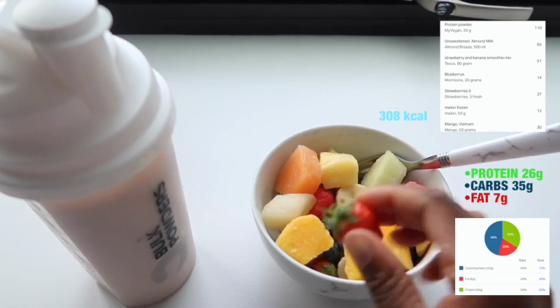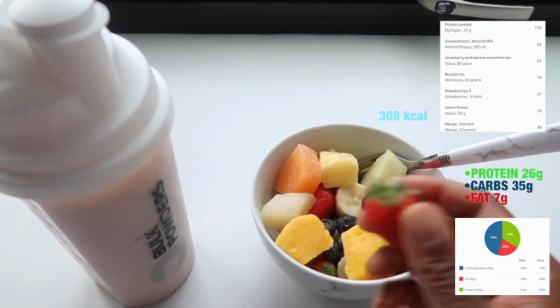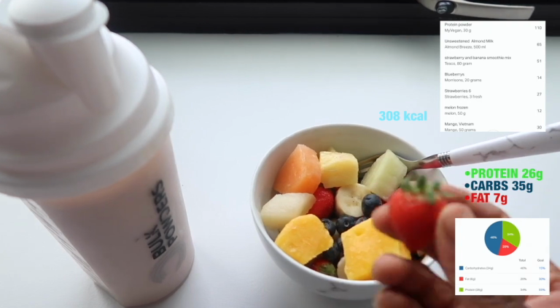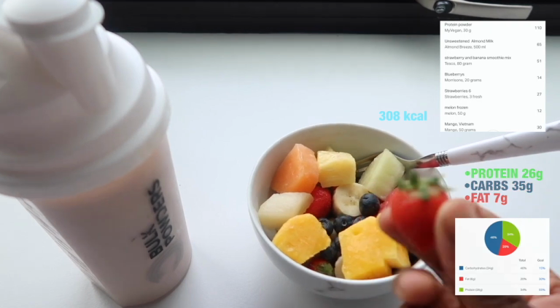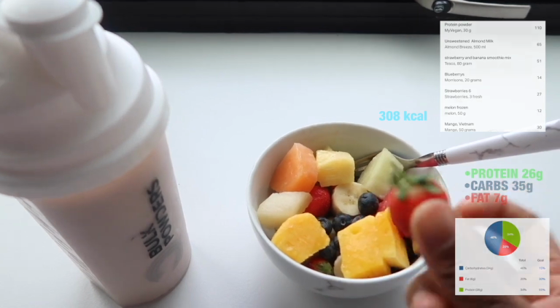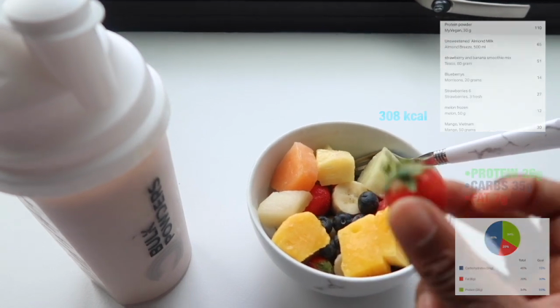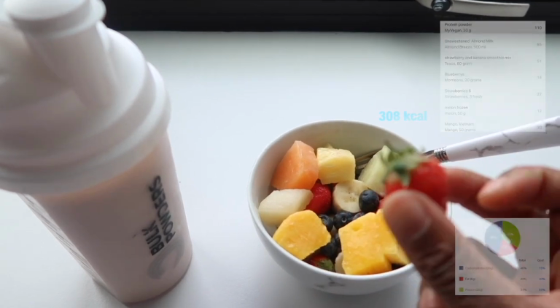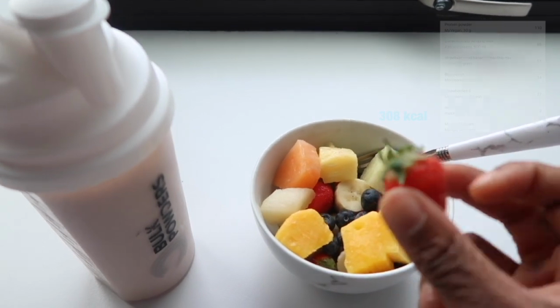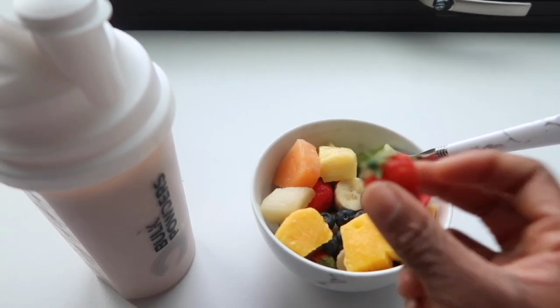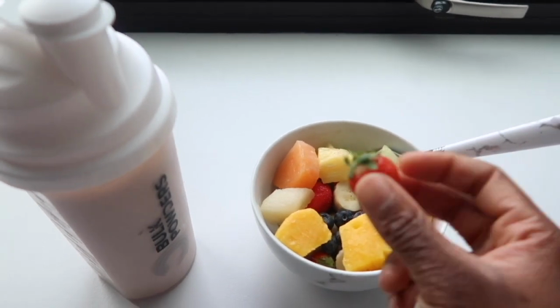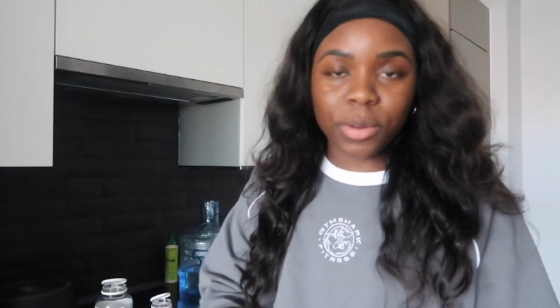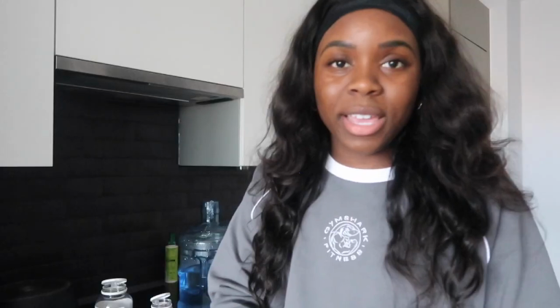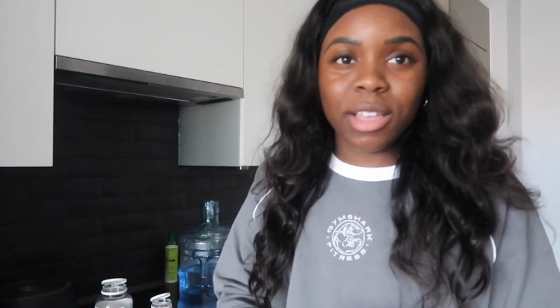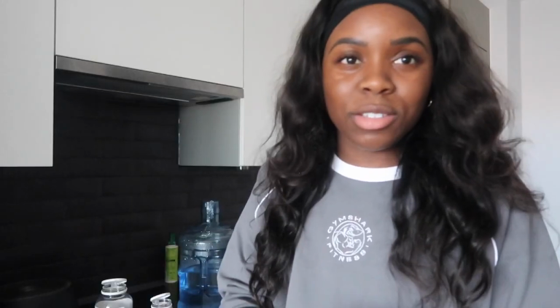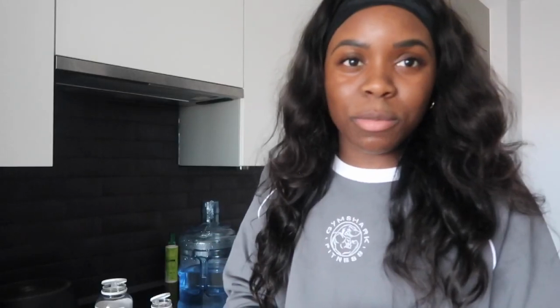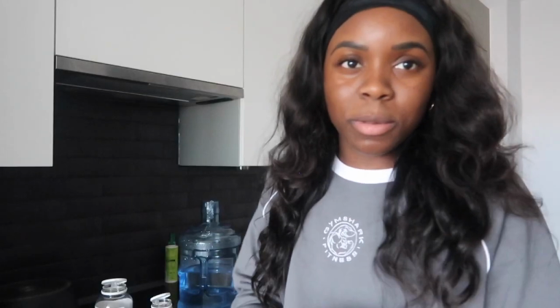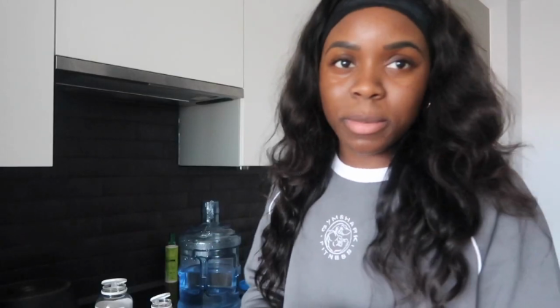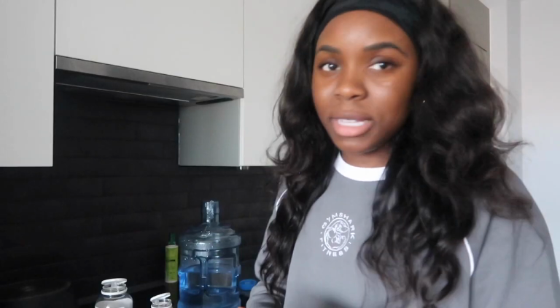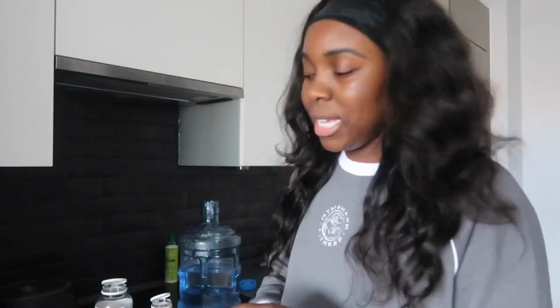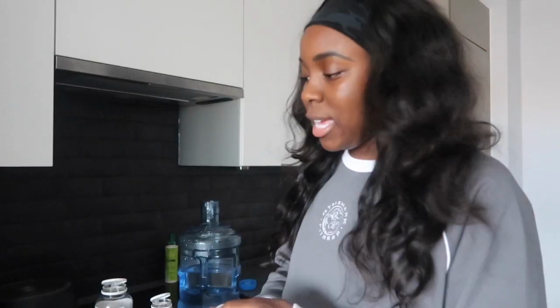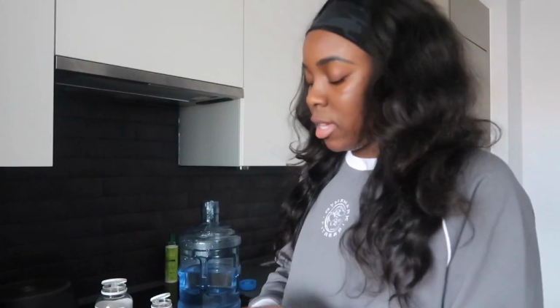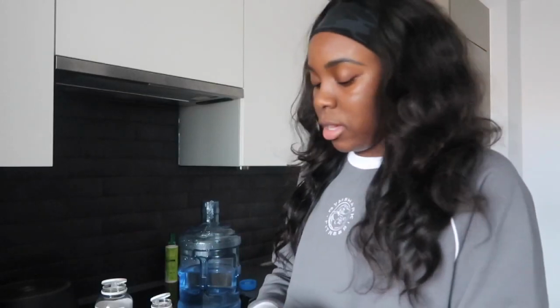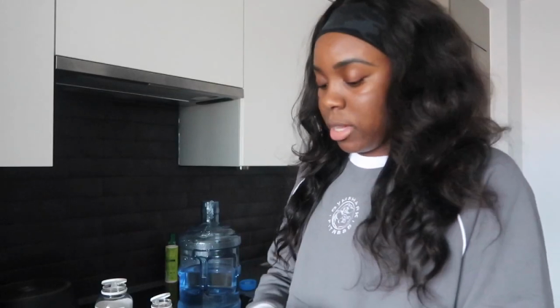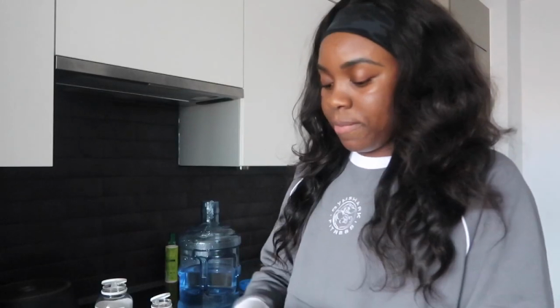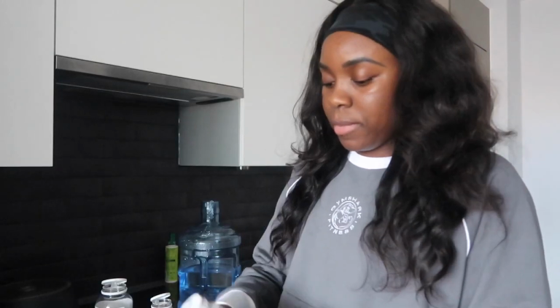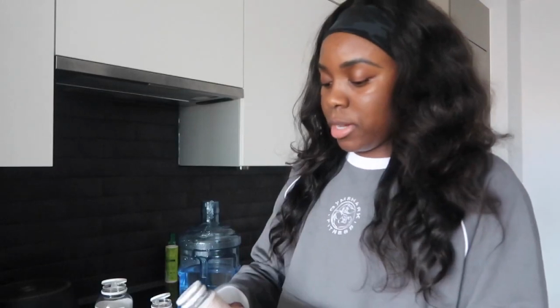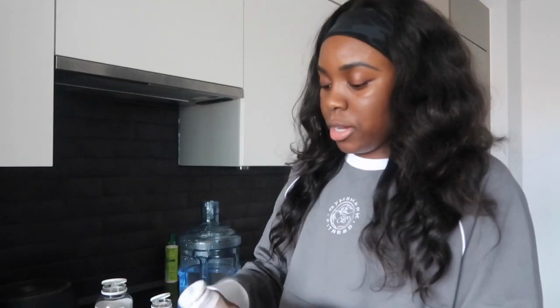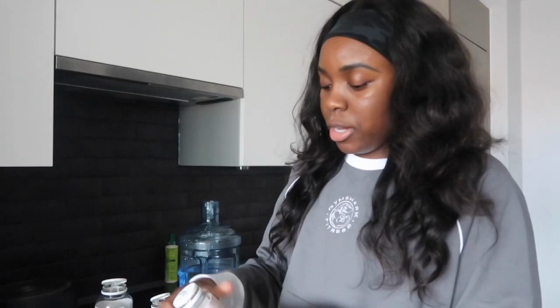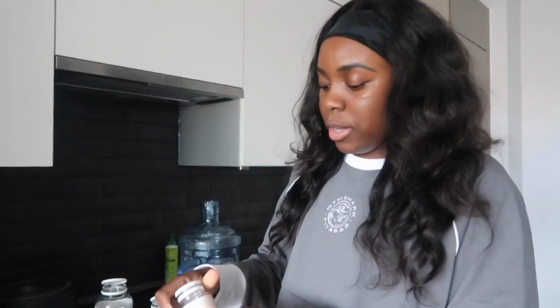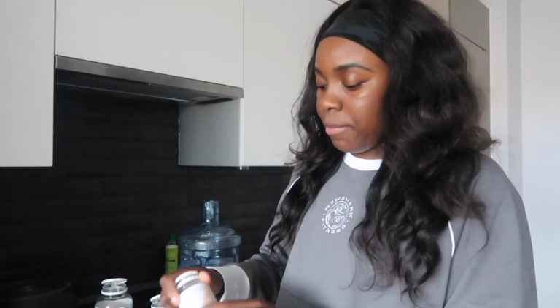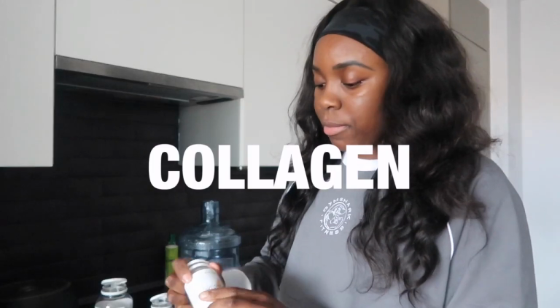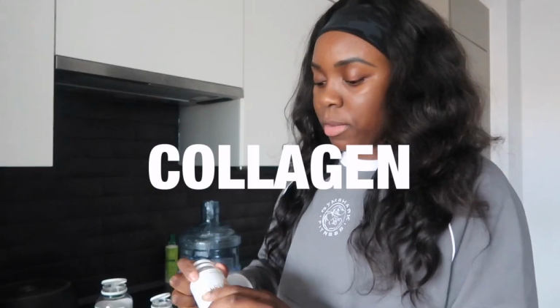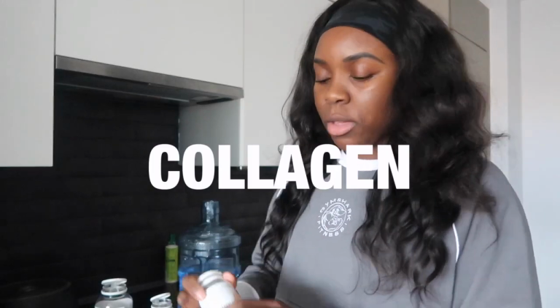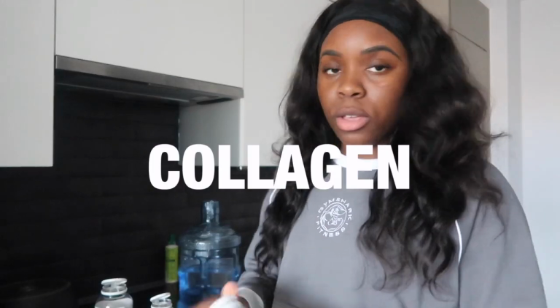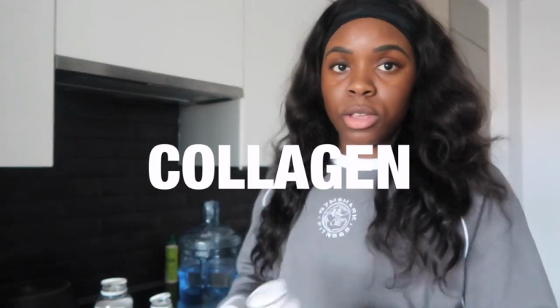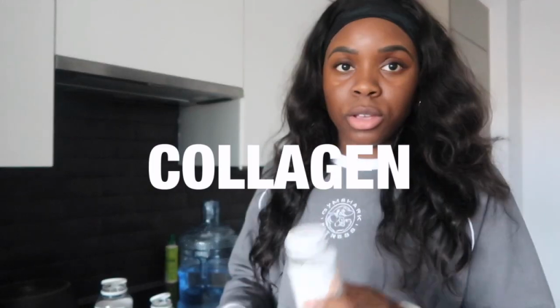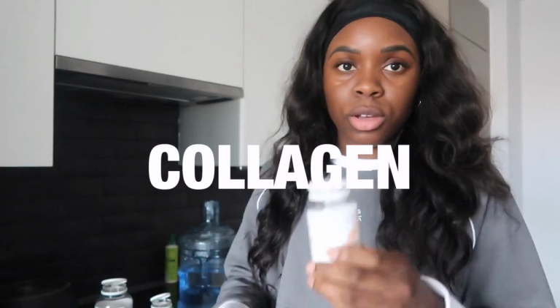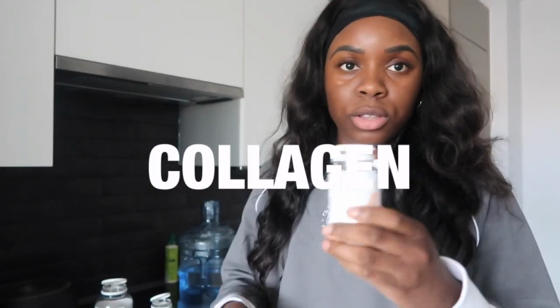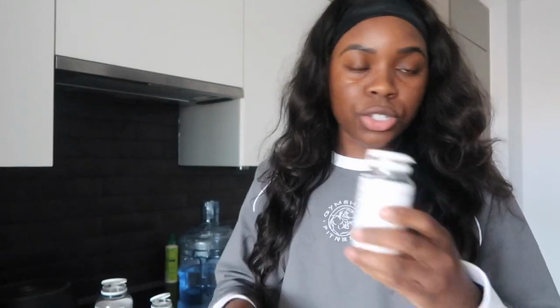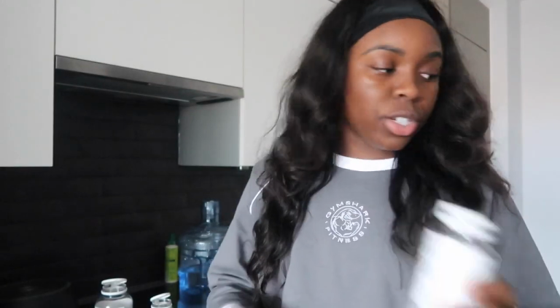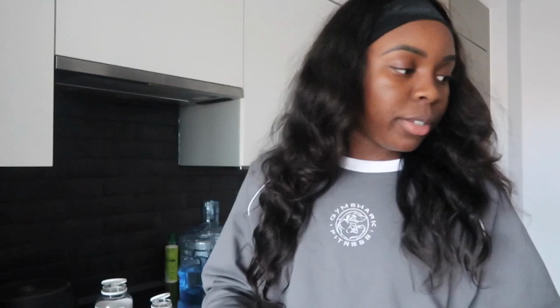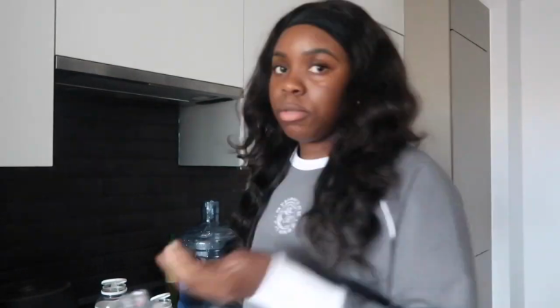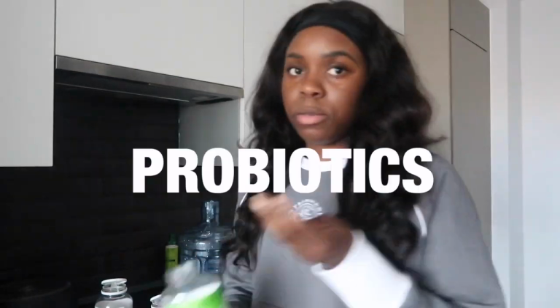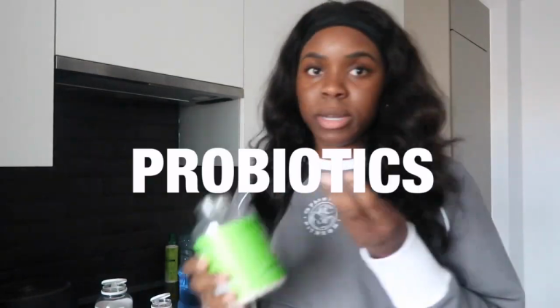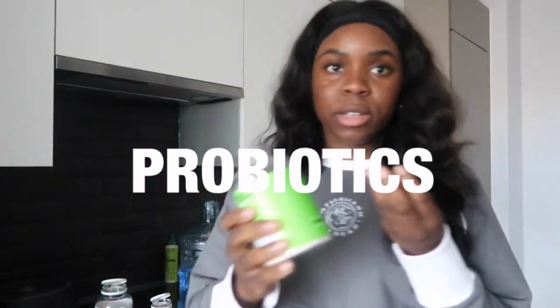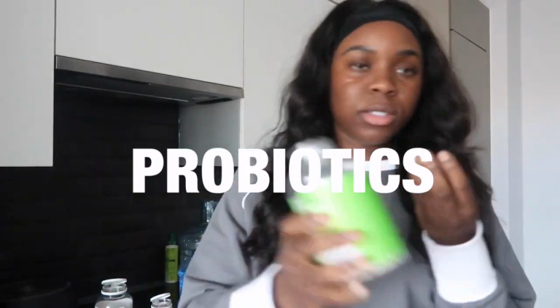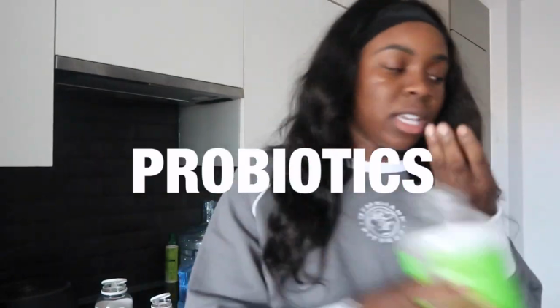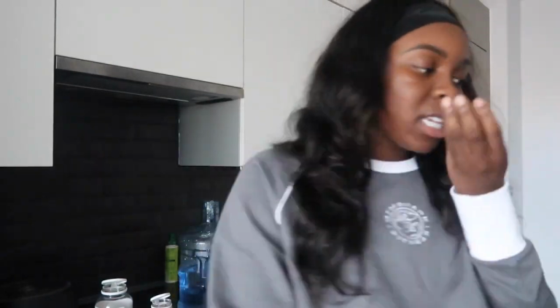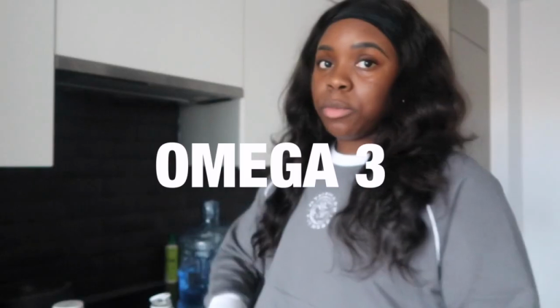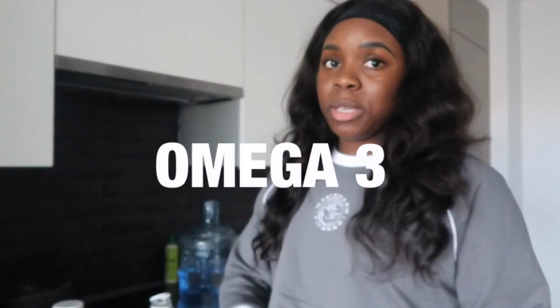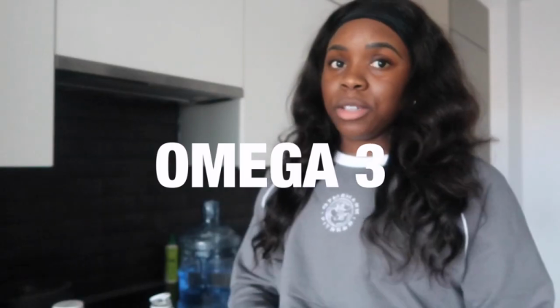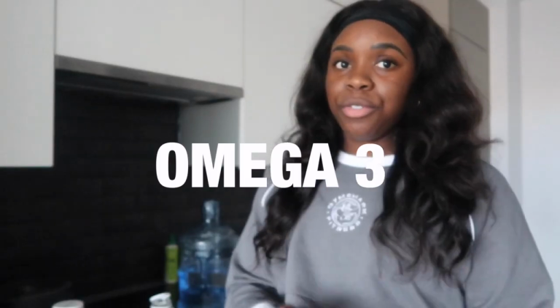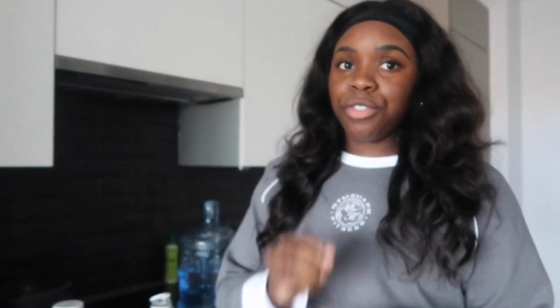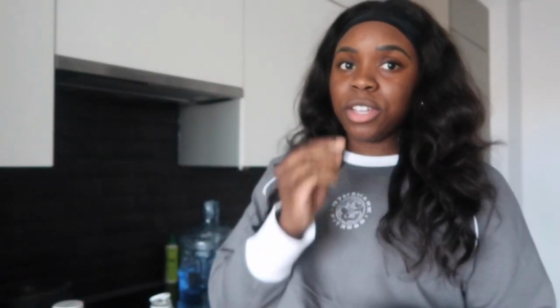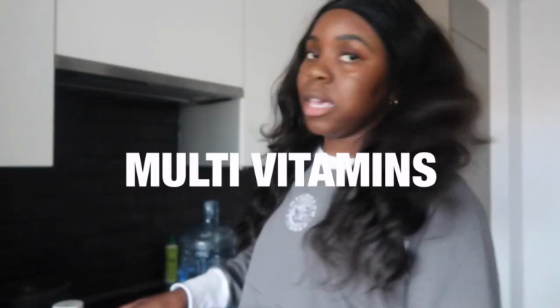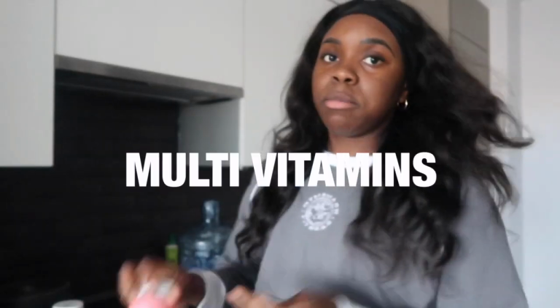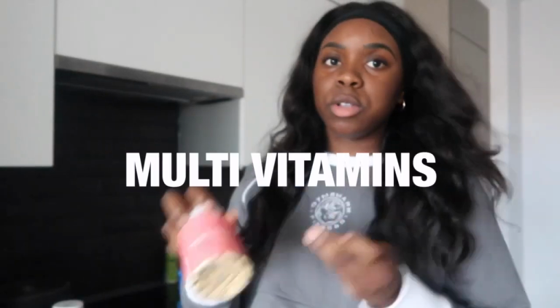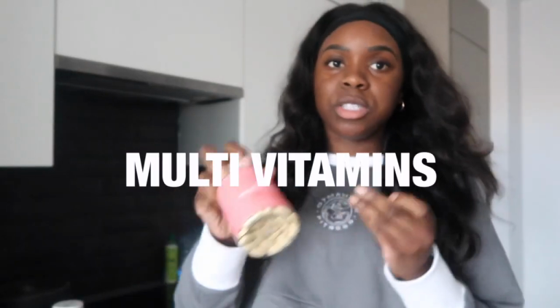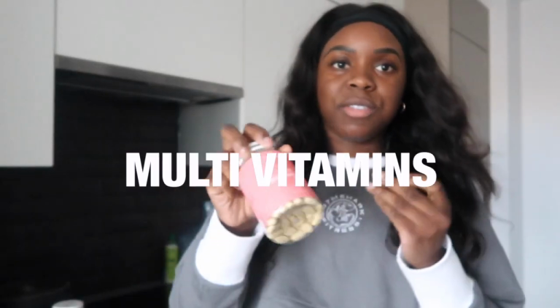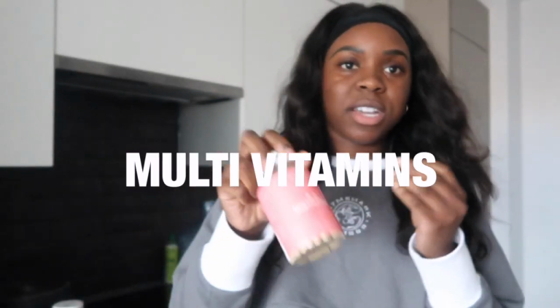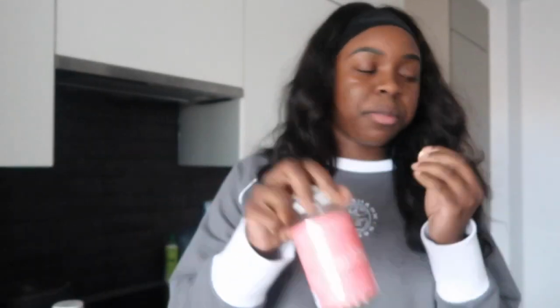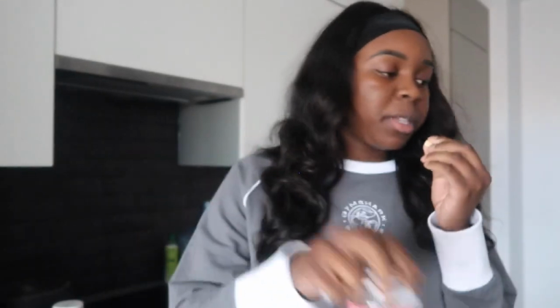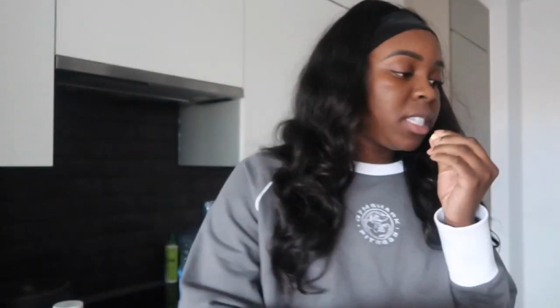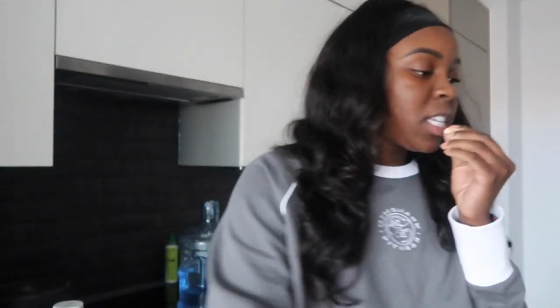The only health supplements I take are collagen, probiotic, omega-3, and multivitamins.